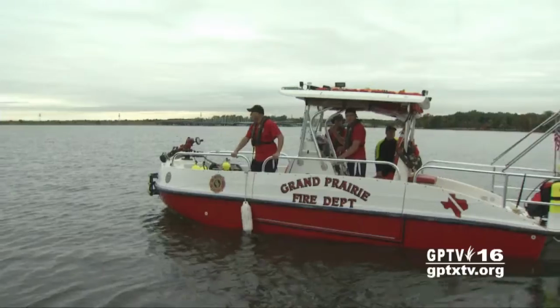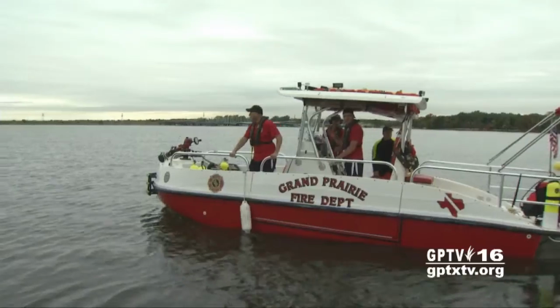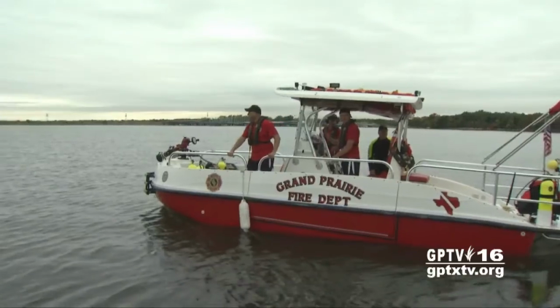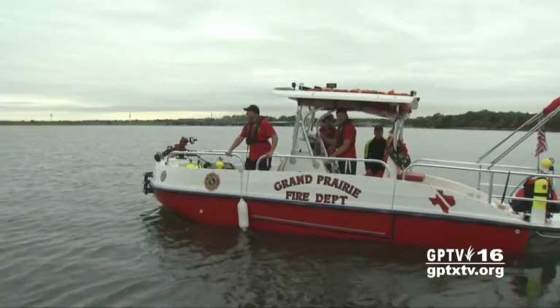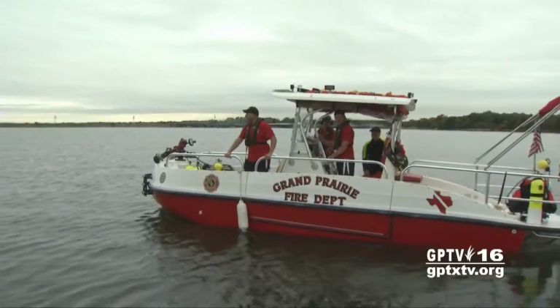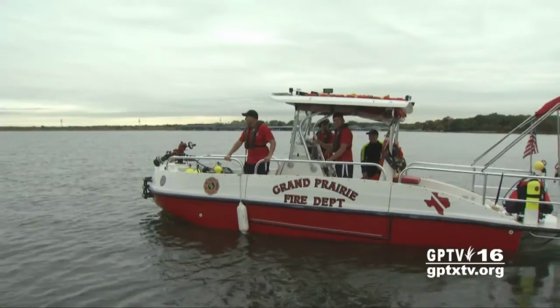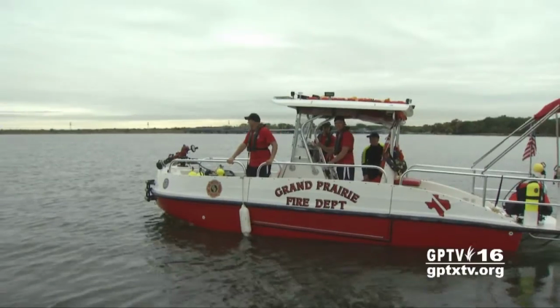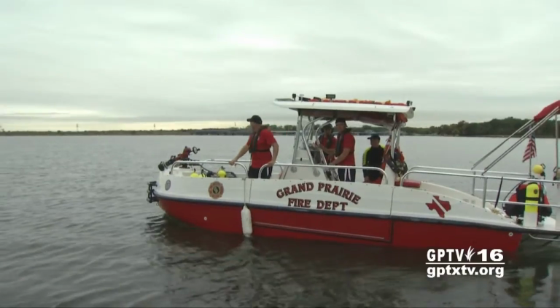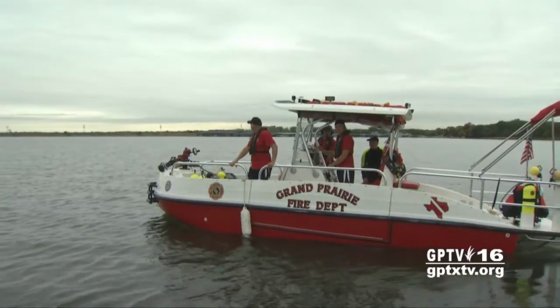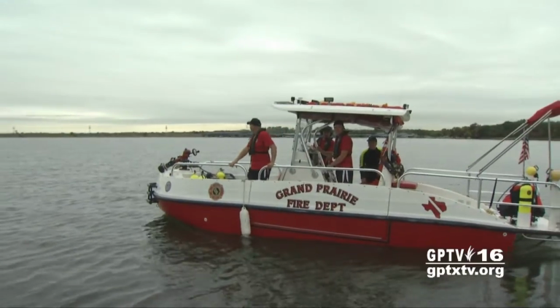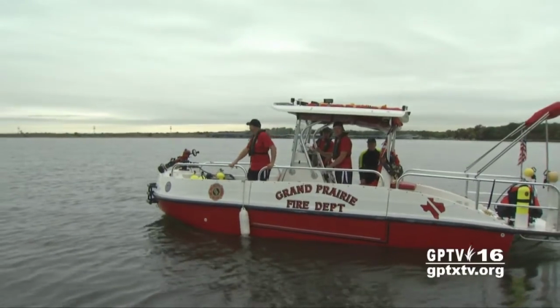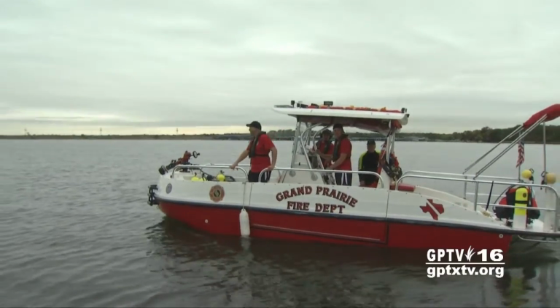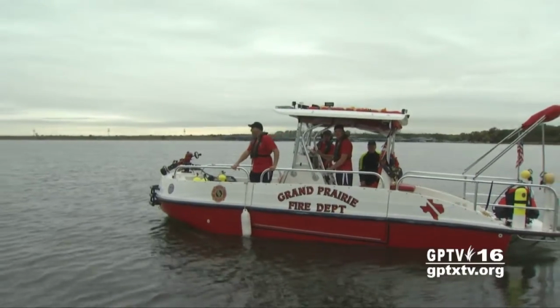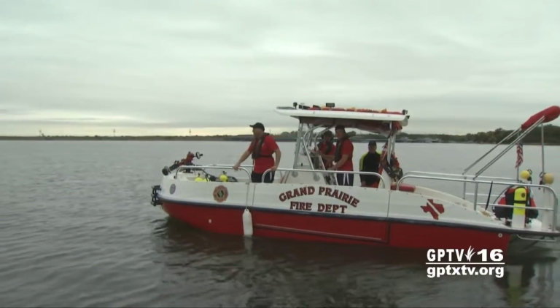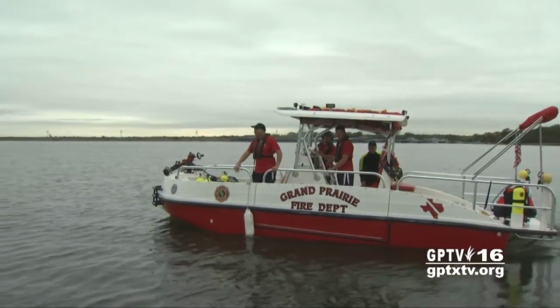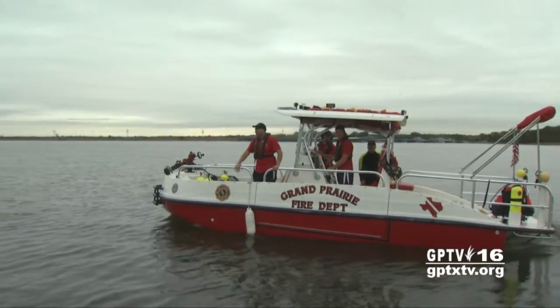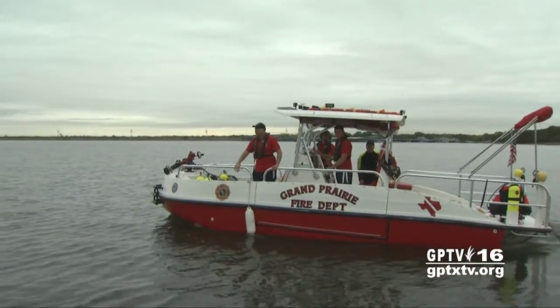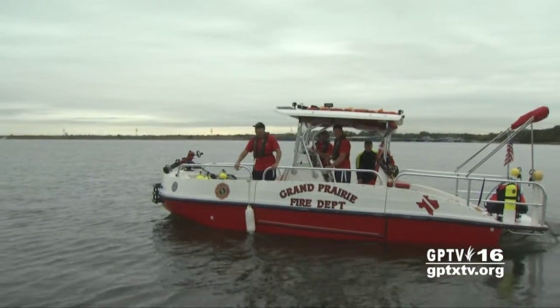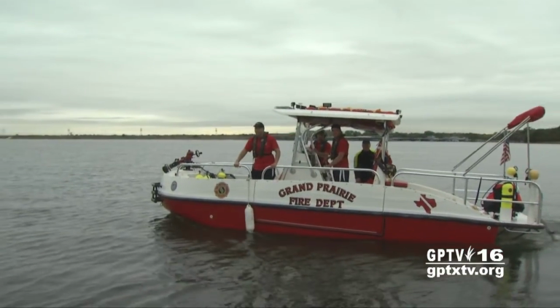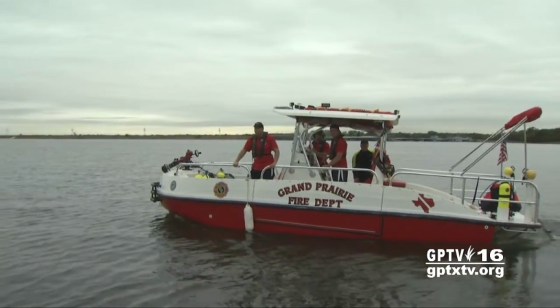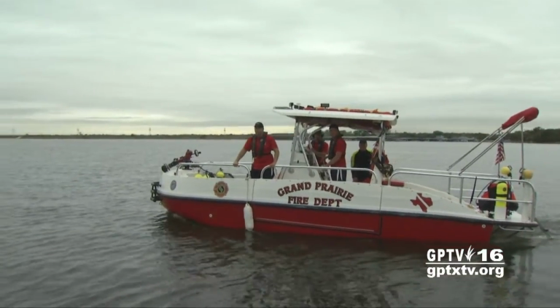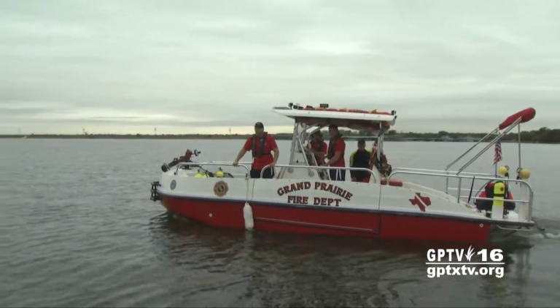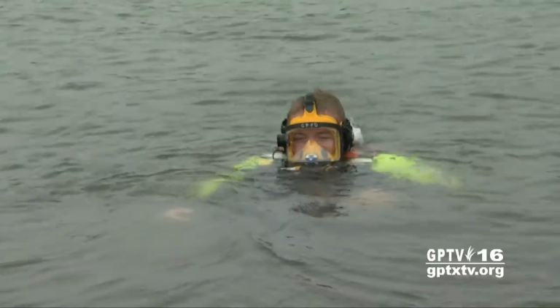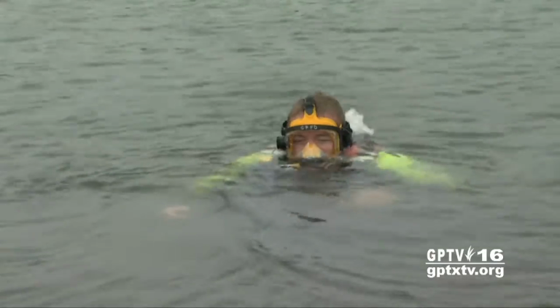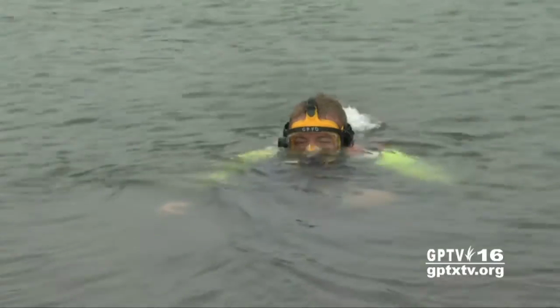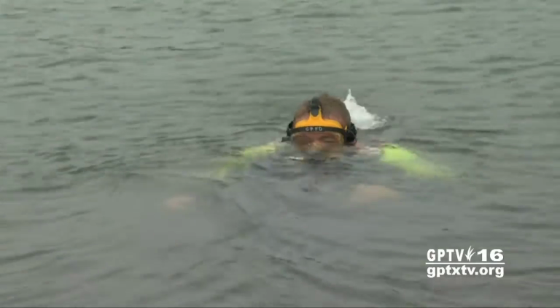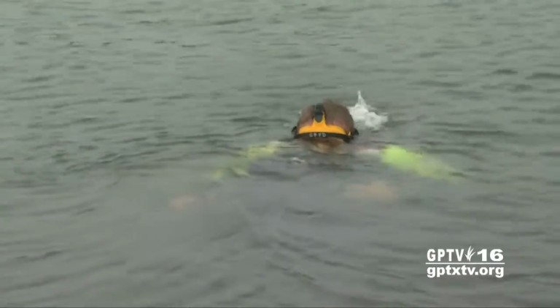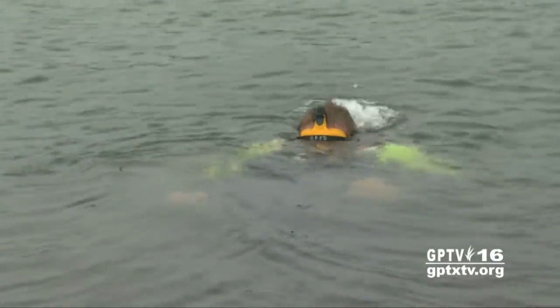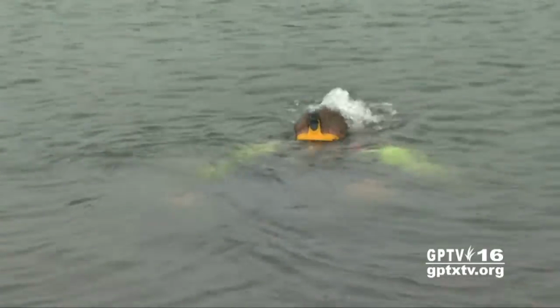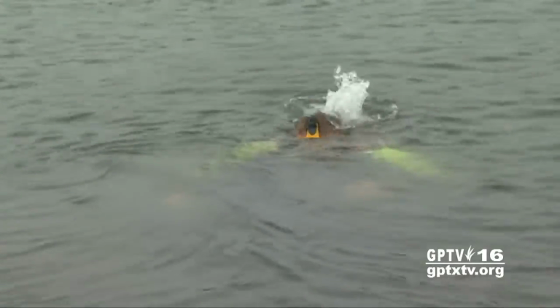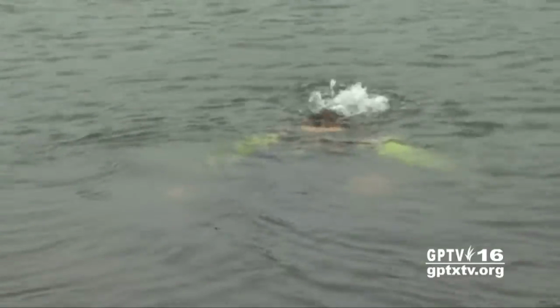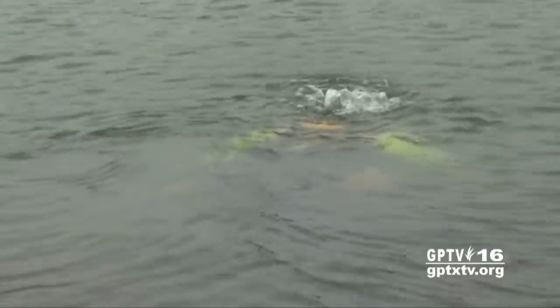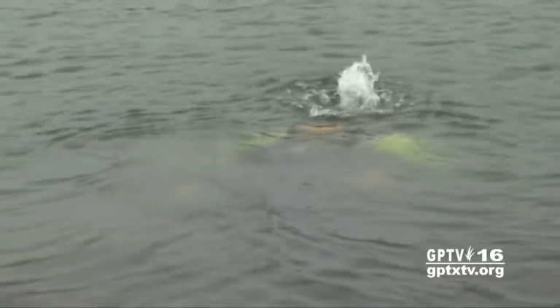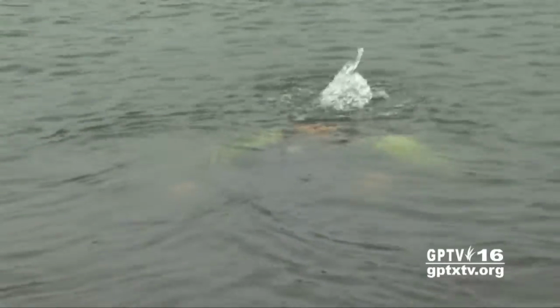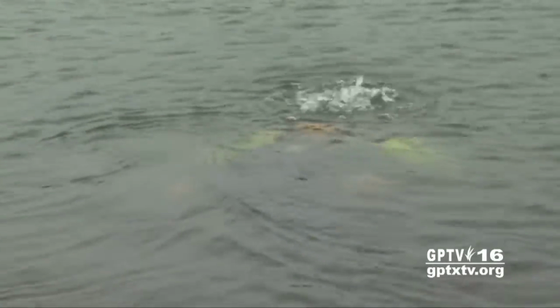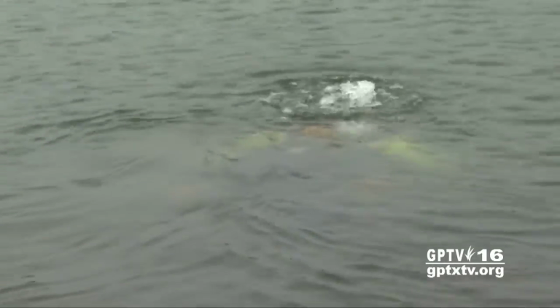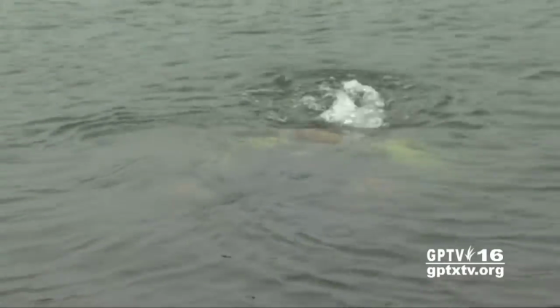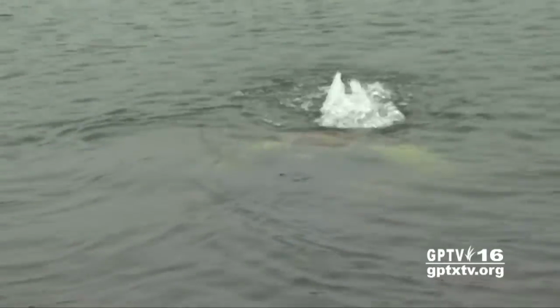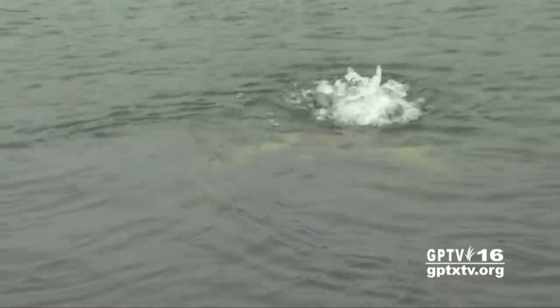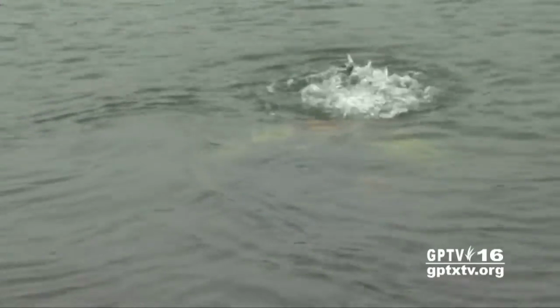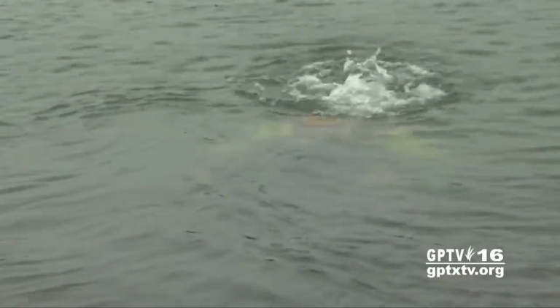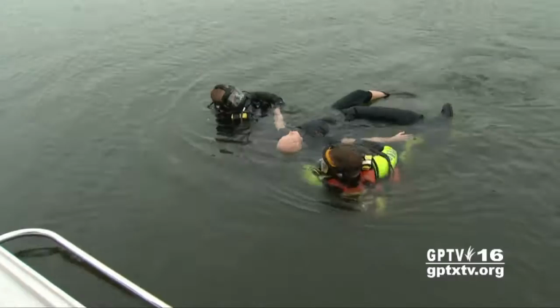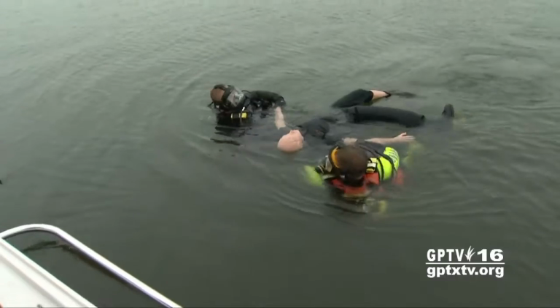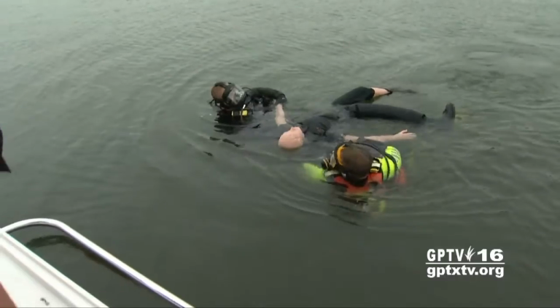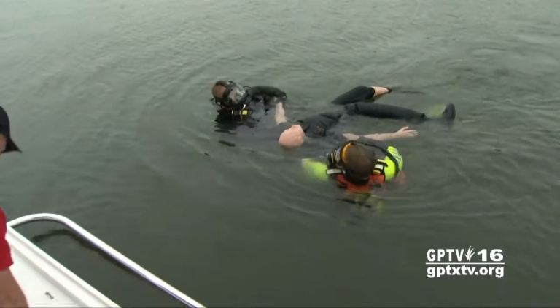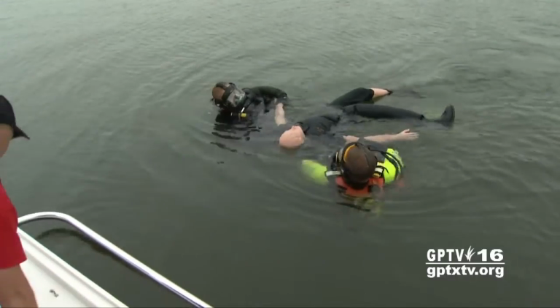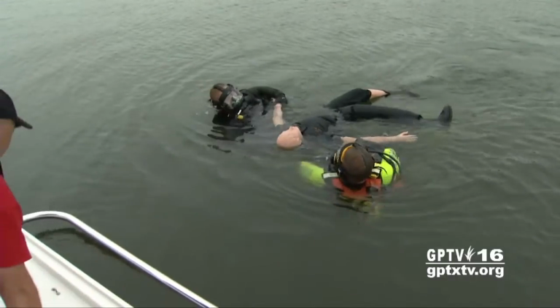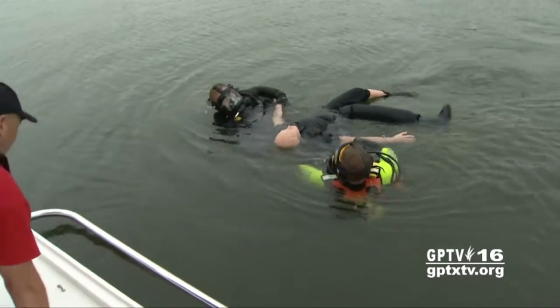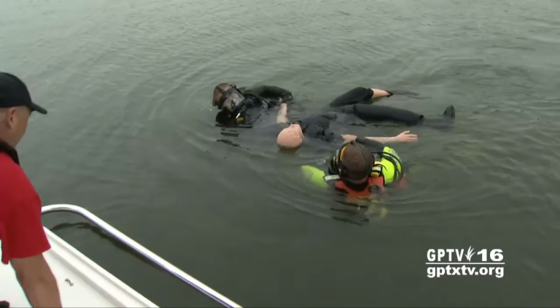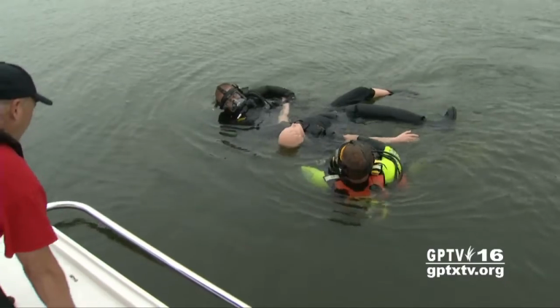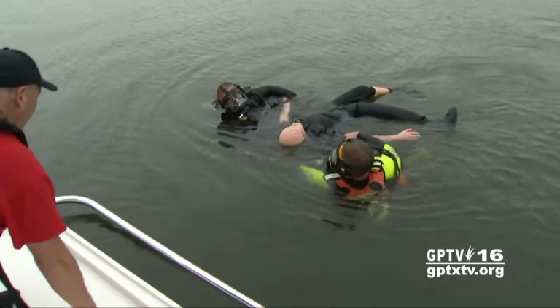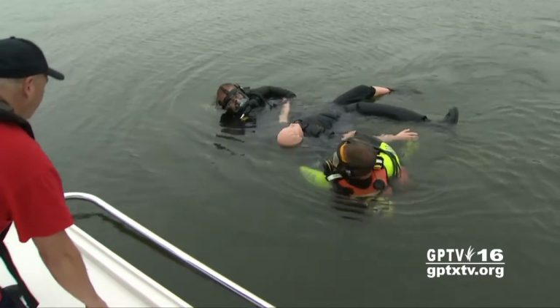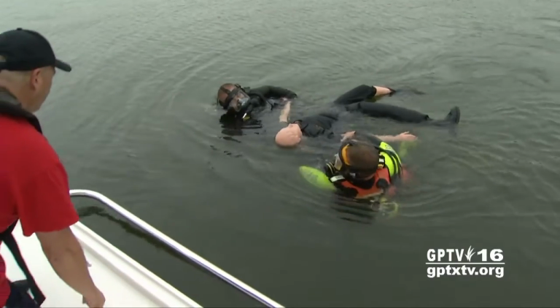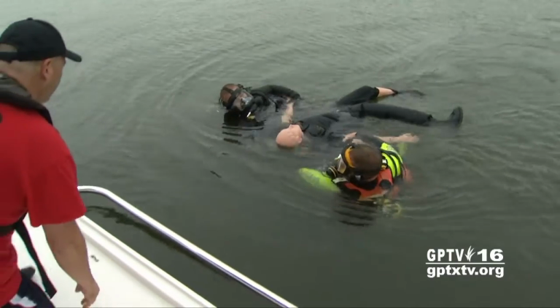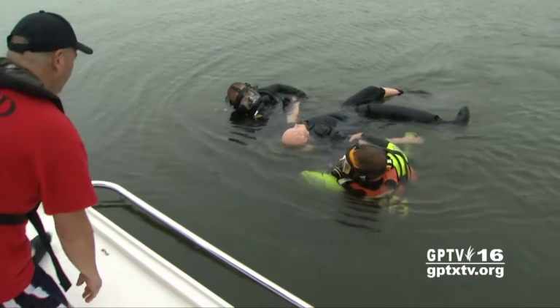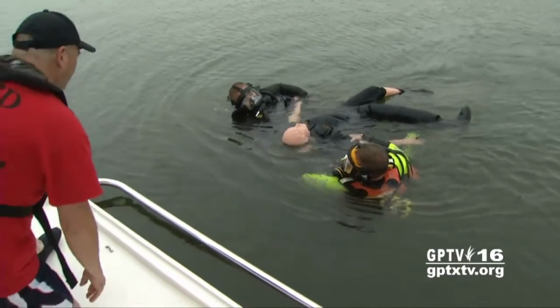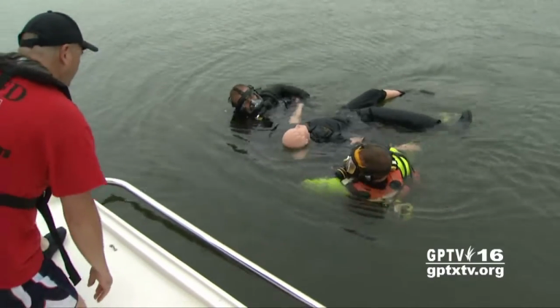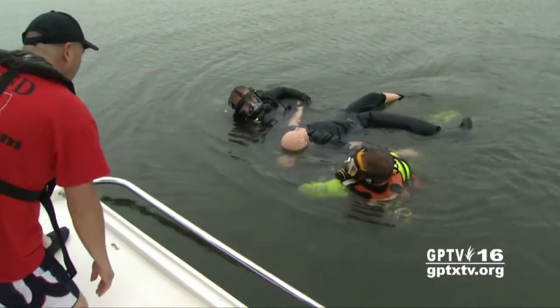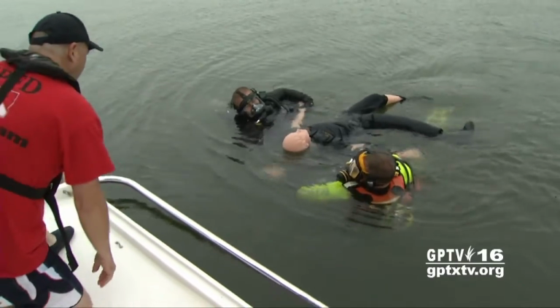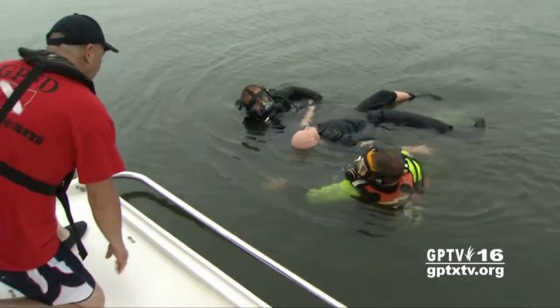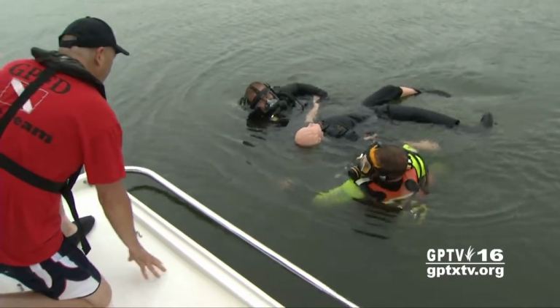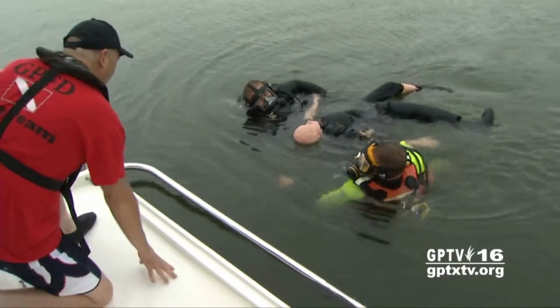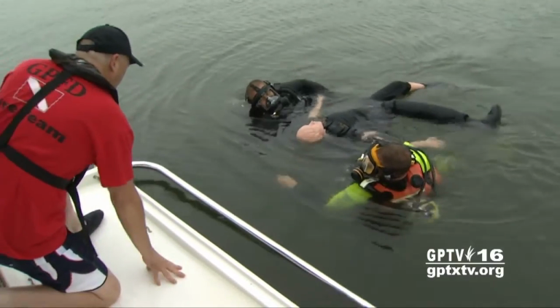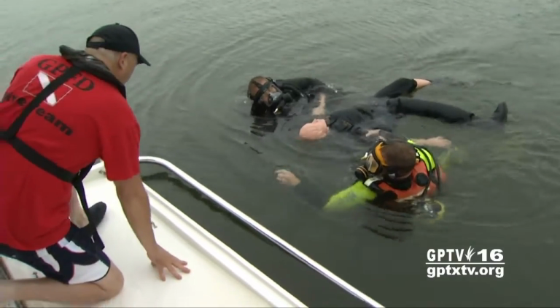The dive team is hoping the public will stay safe this weekend as the lake reopens. But if they're needed, the divers are ready to help.